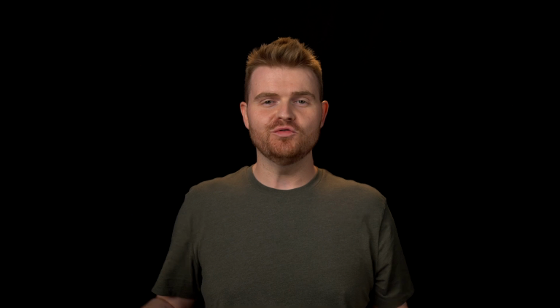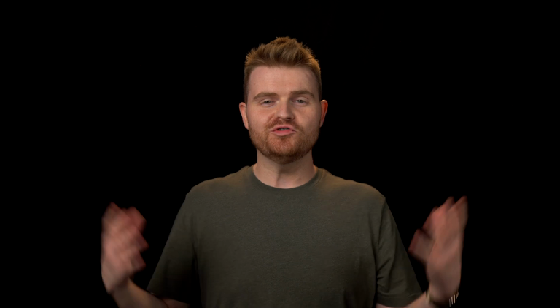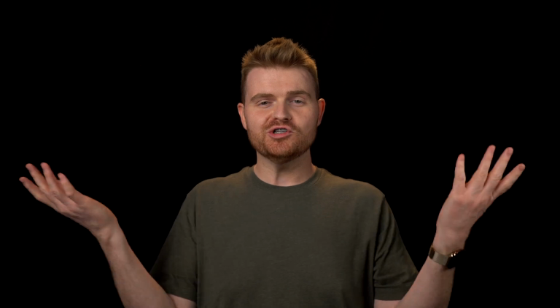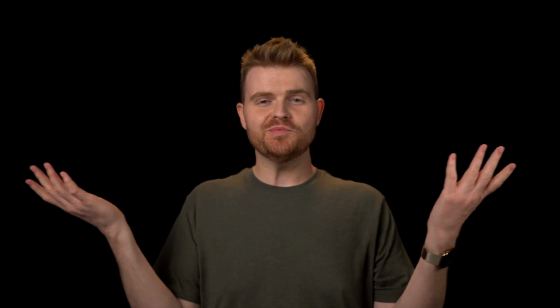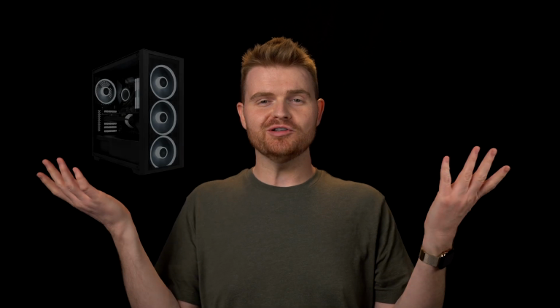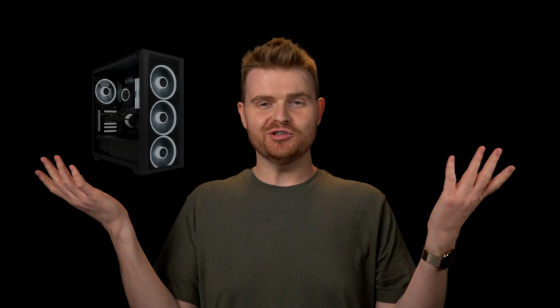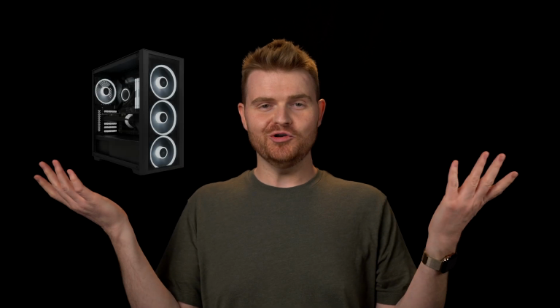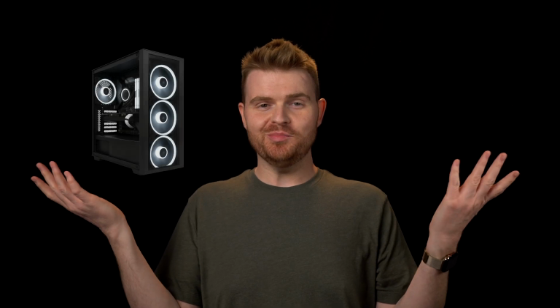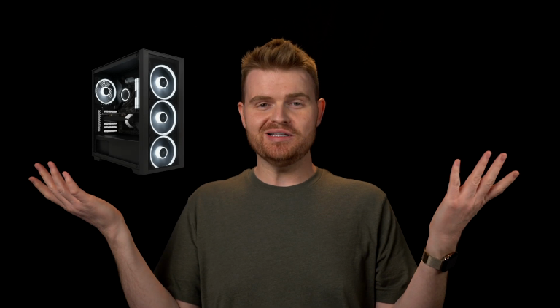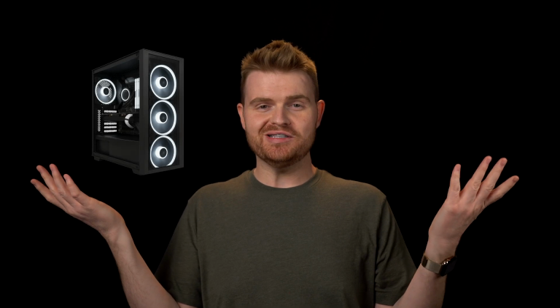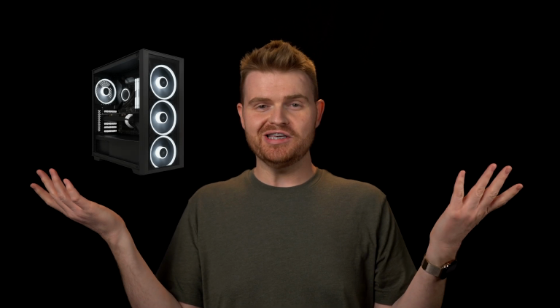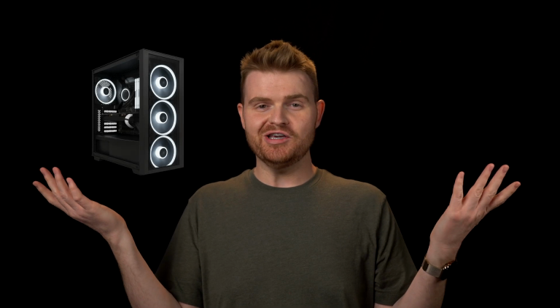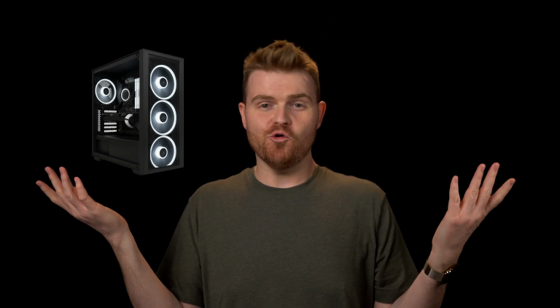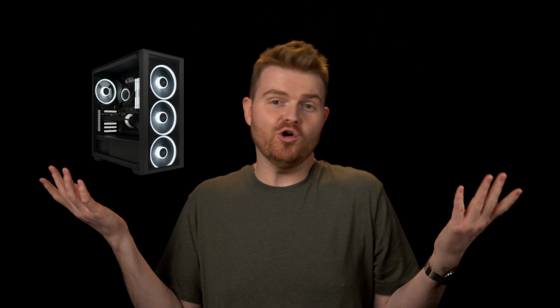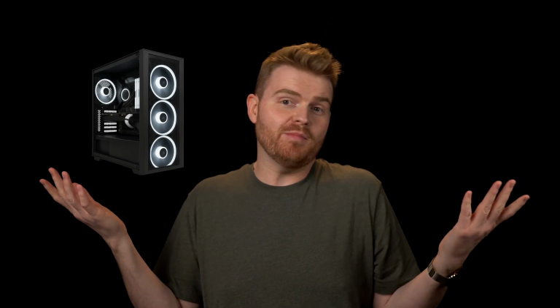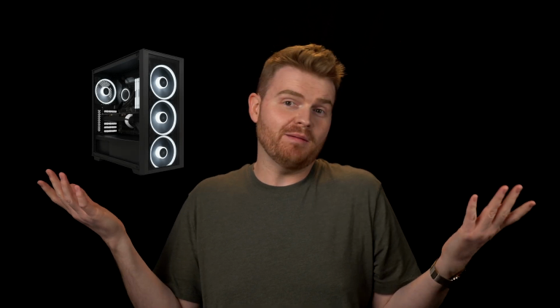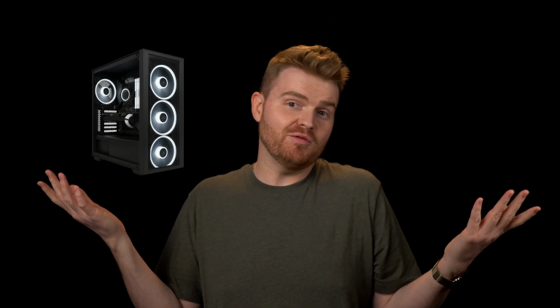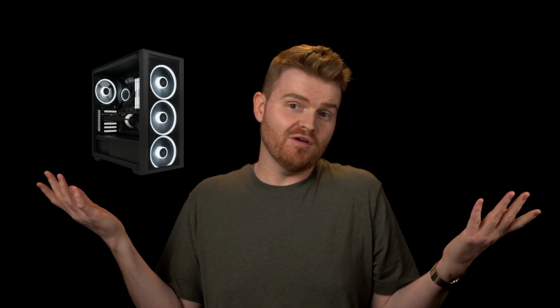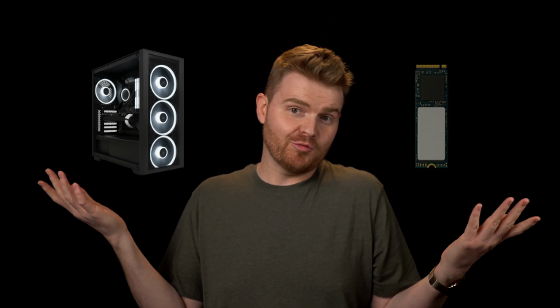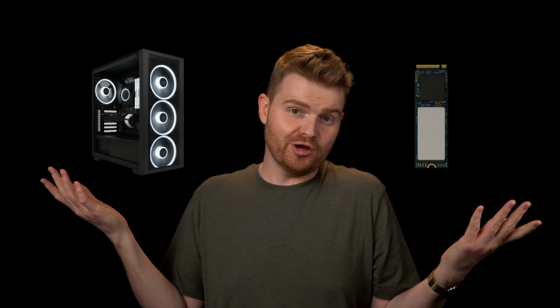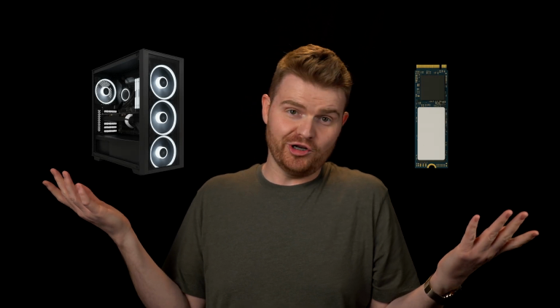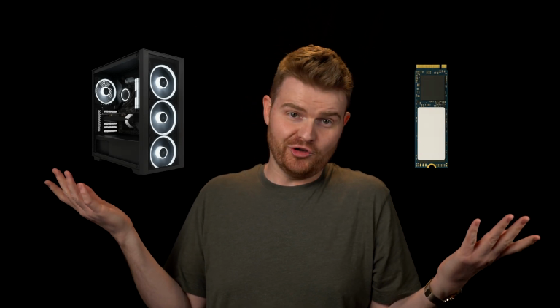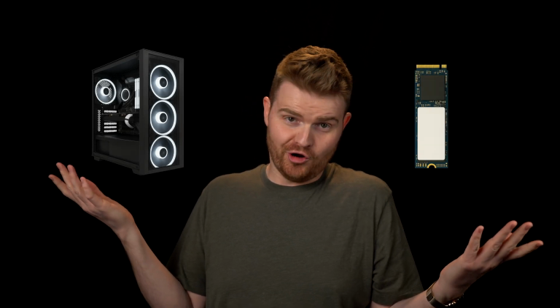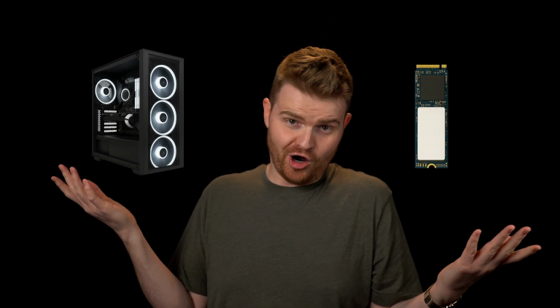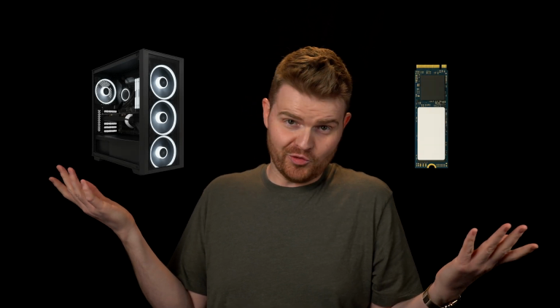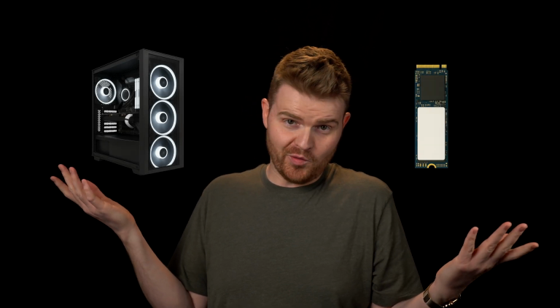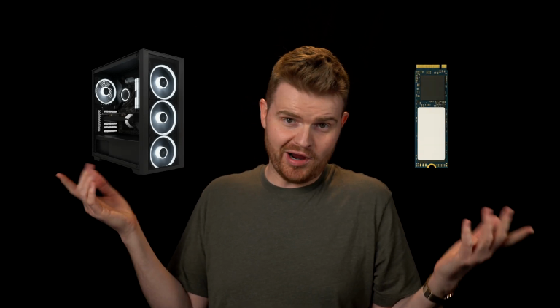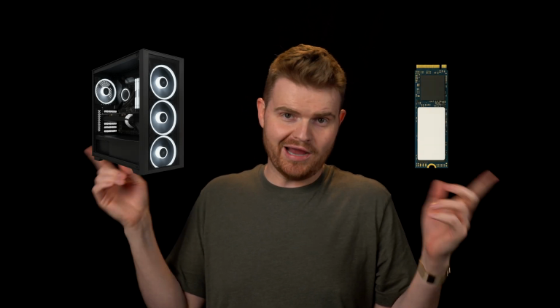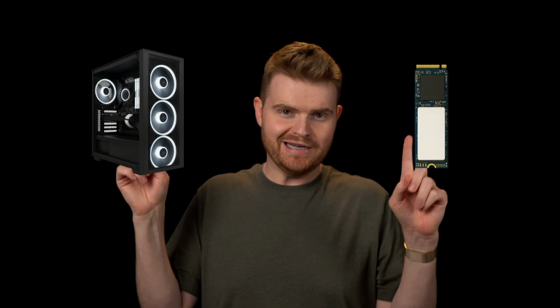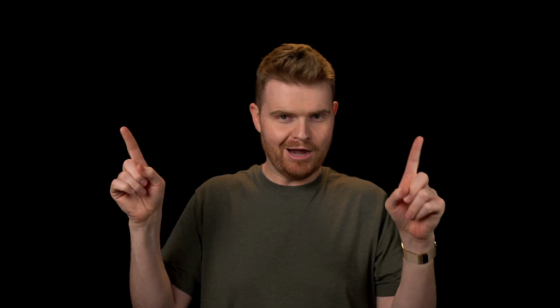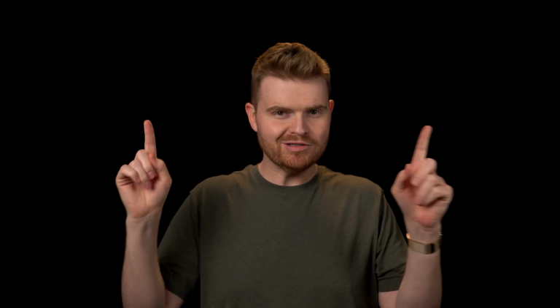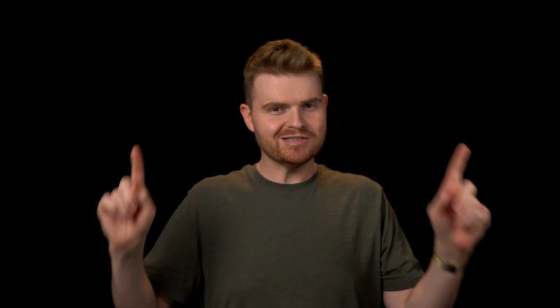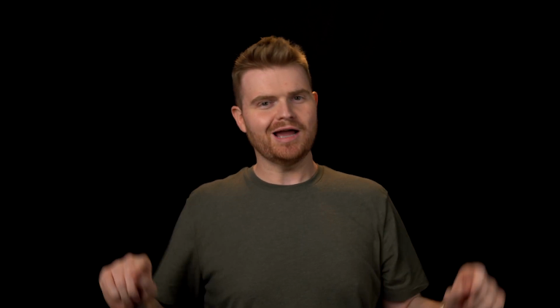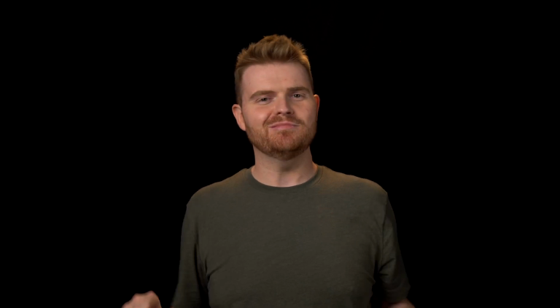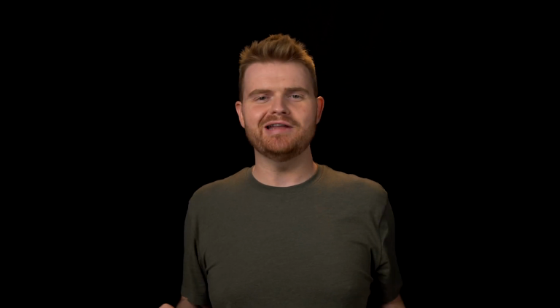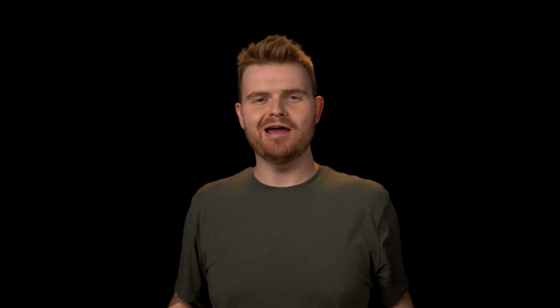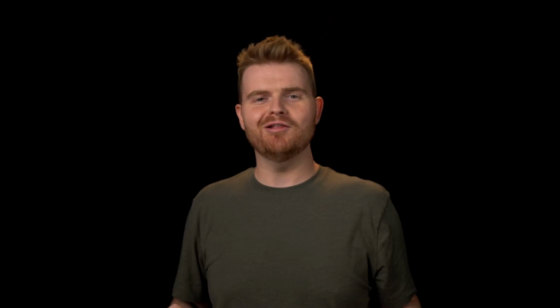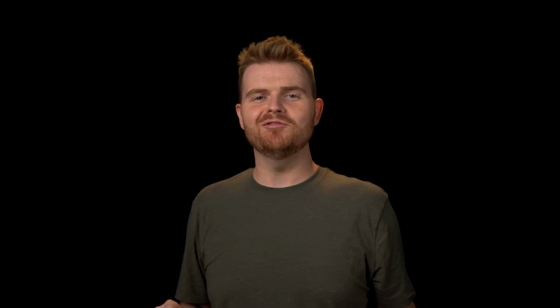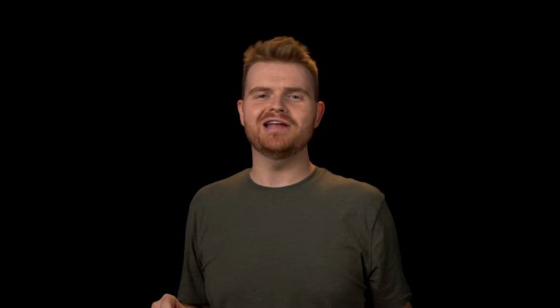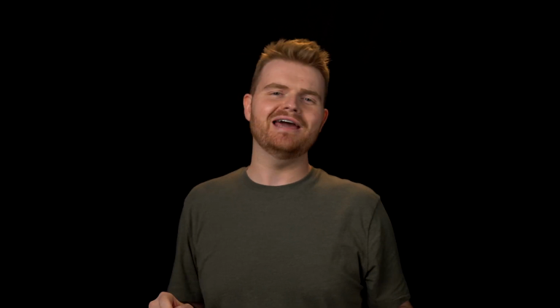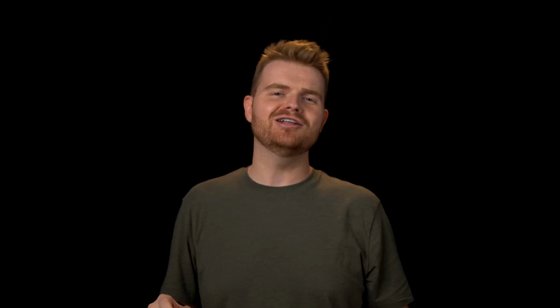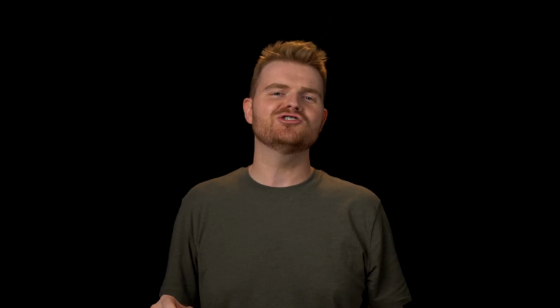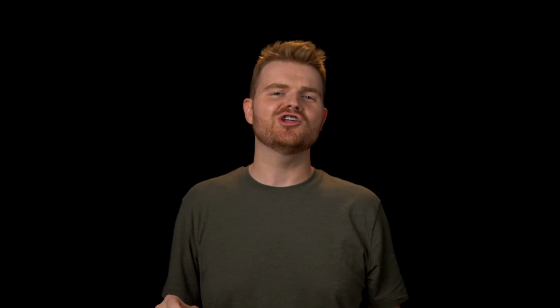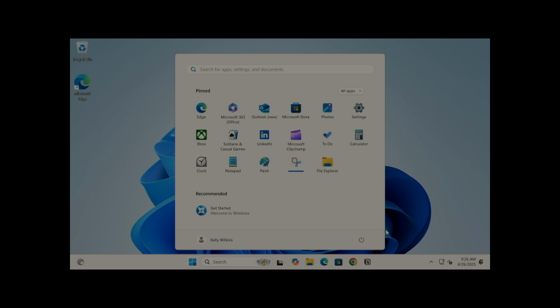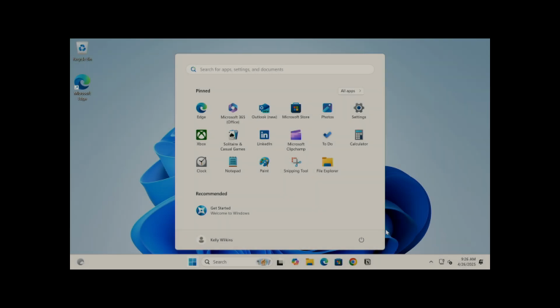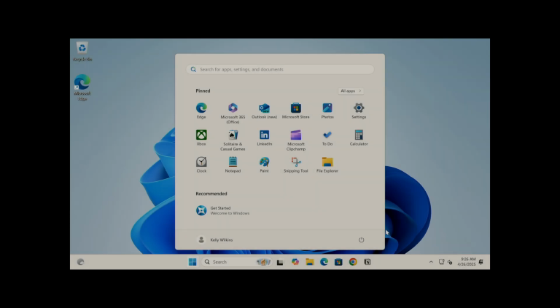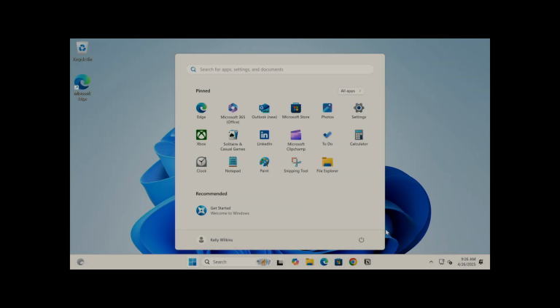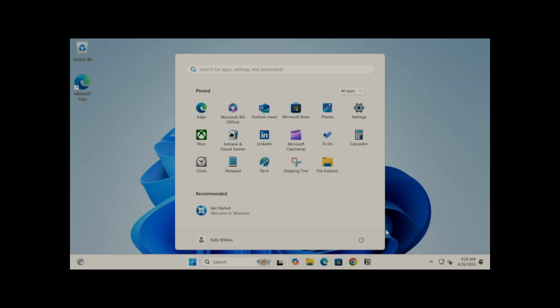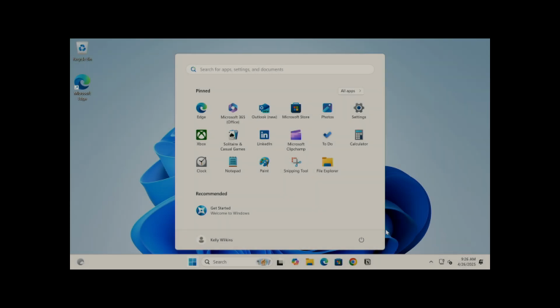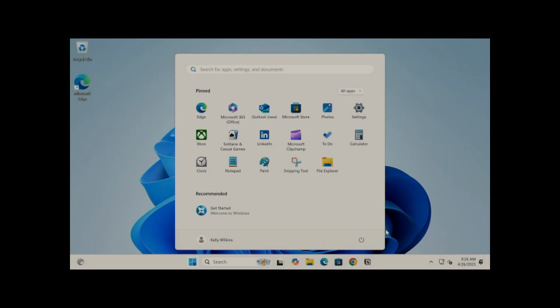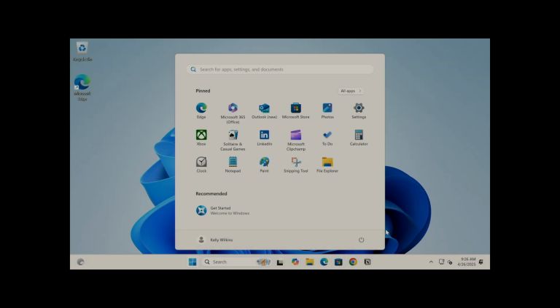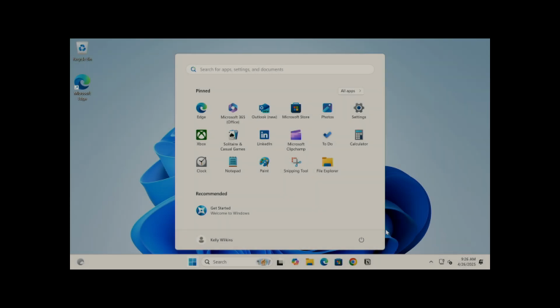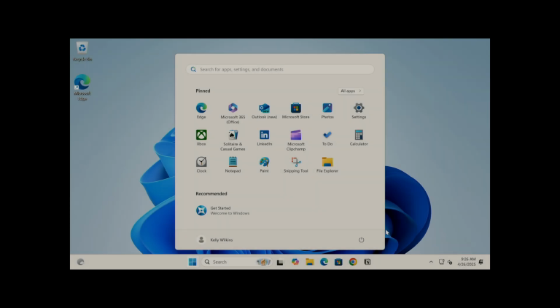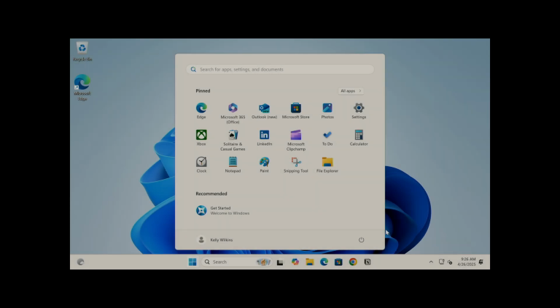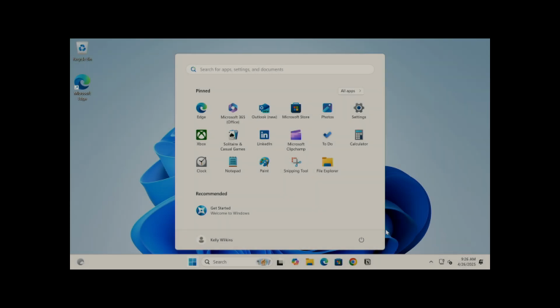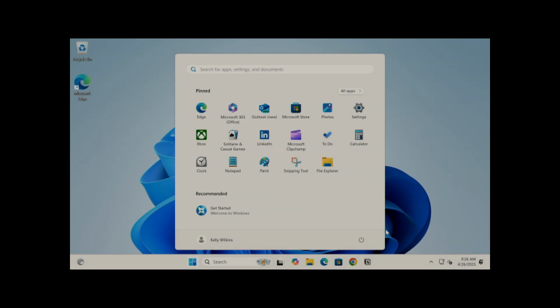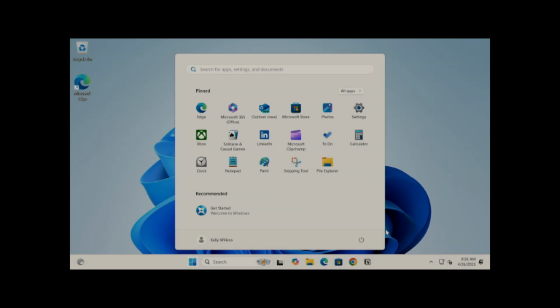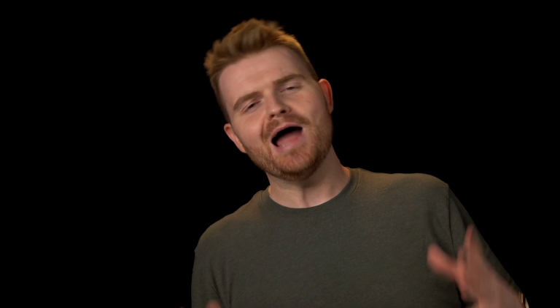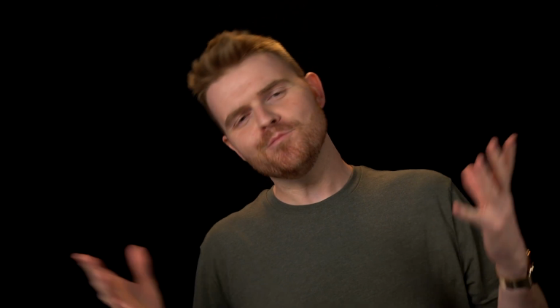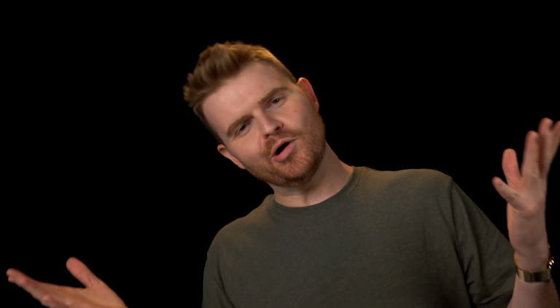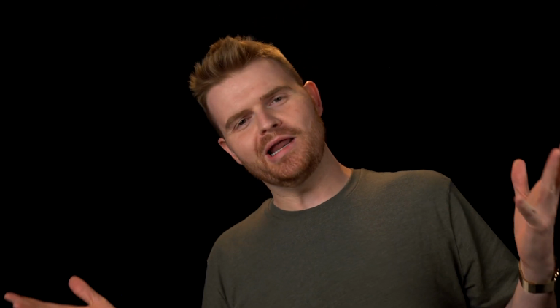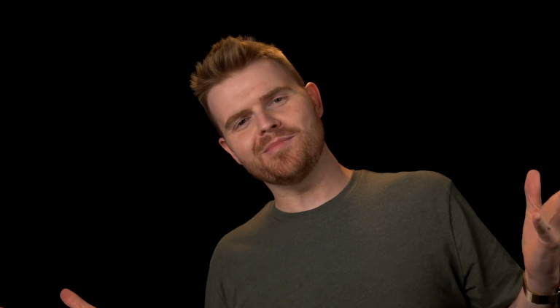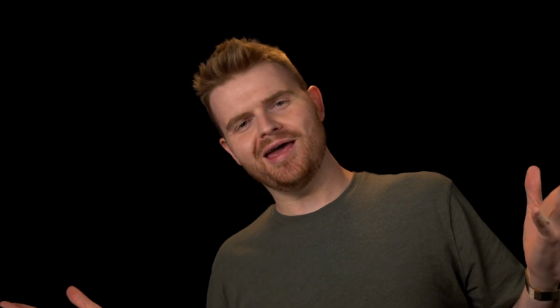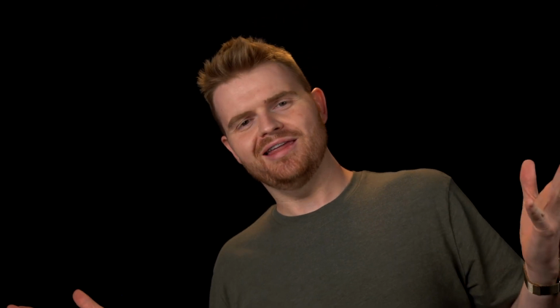You've just built a new PC or maybe you've upgraded your hardware, and now it's time to download and install Windows 11 for free. I'm Boyden Kelly.